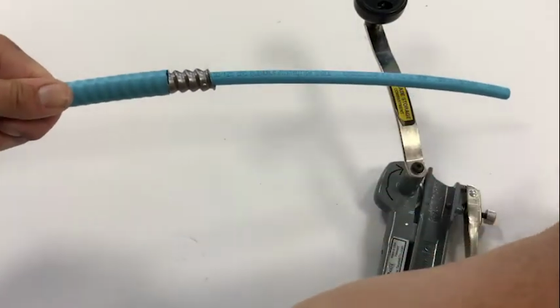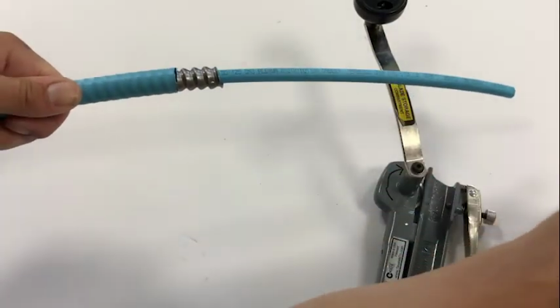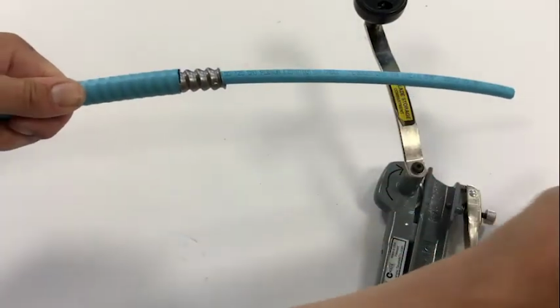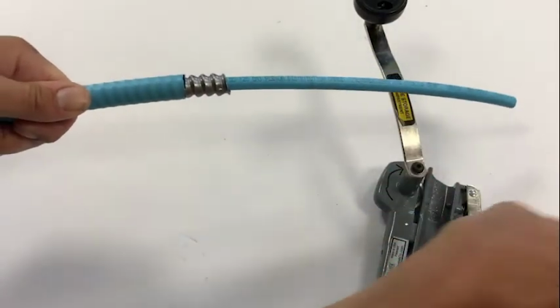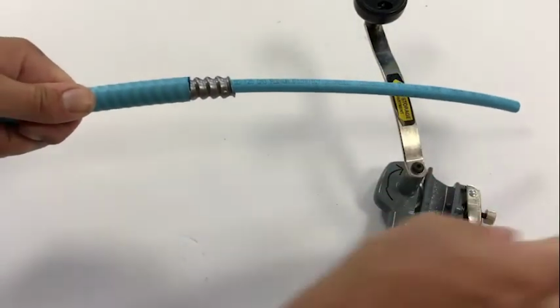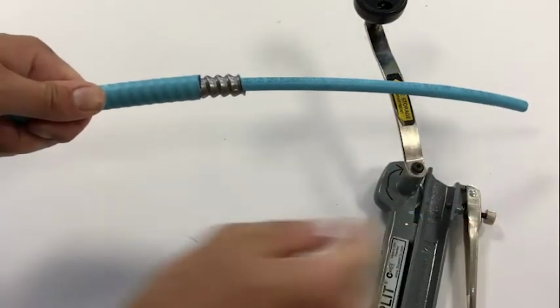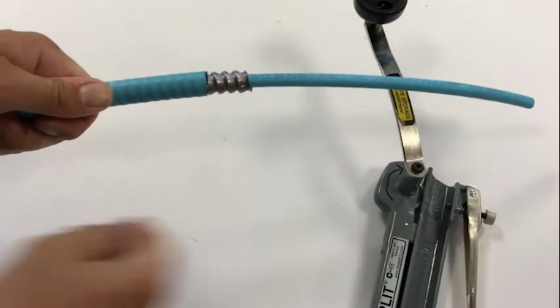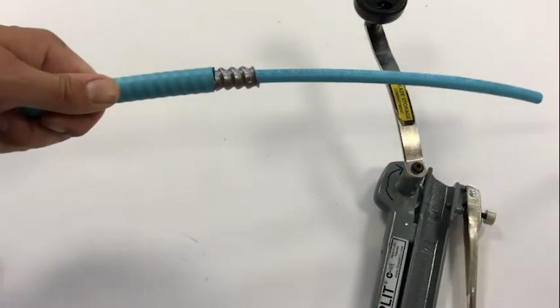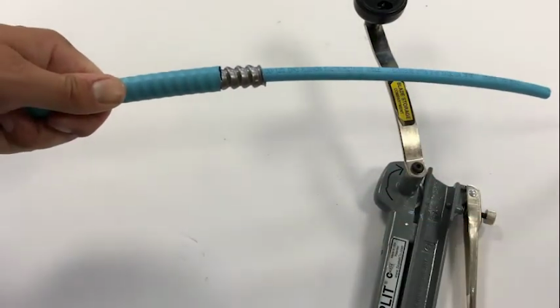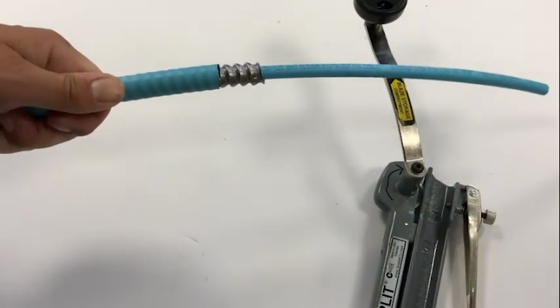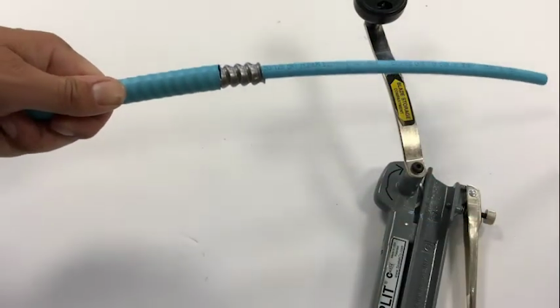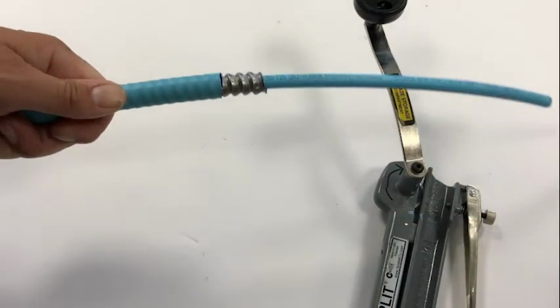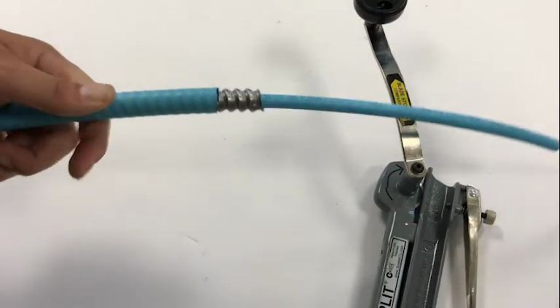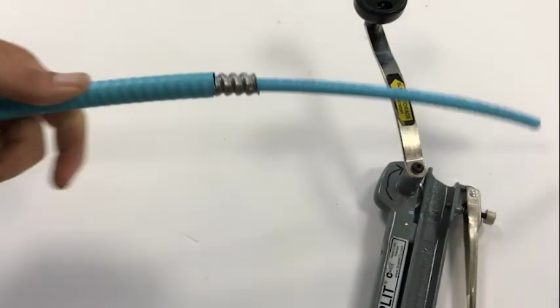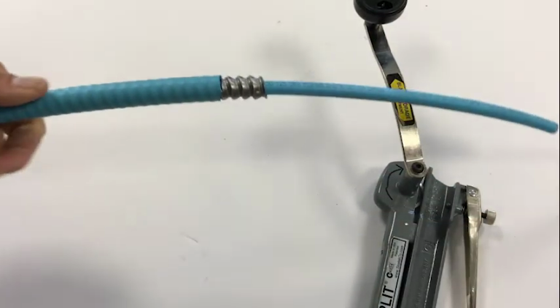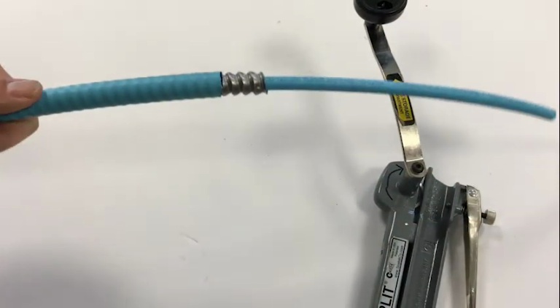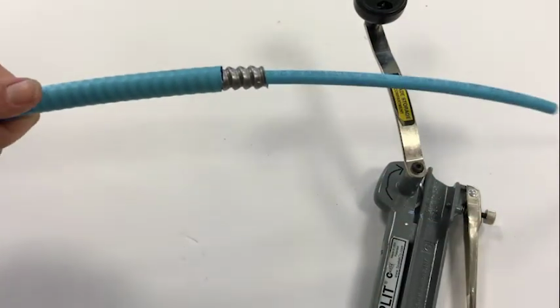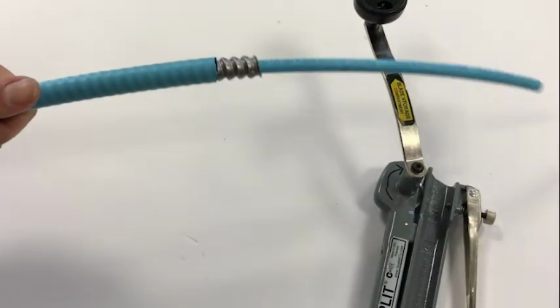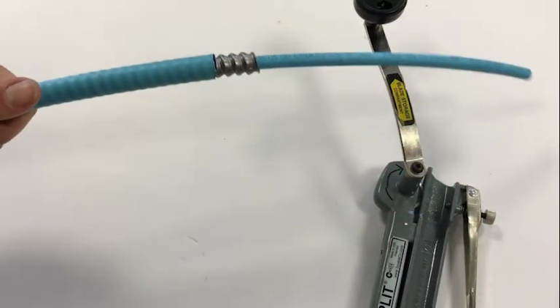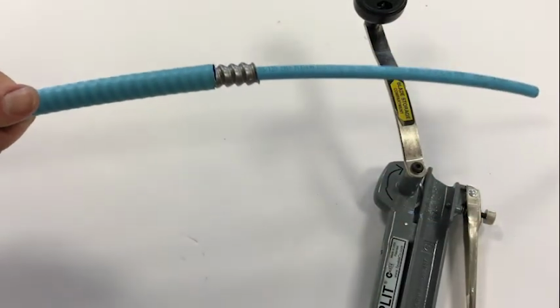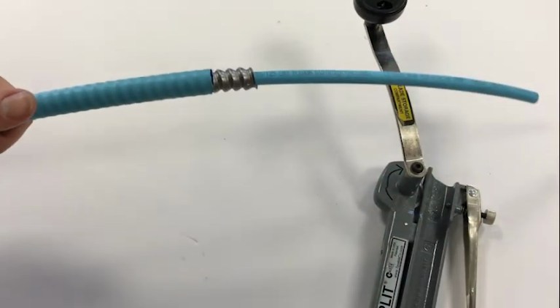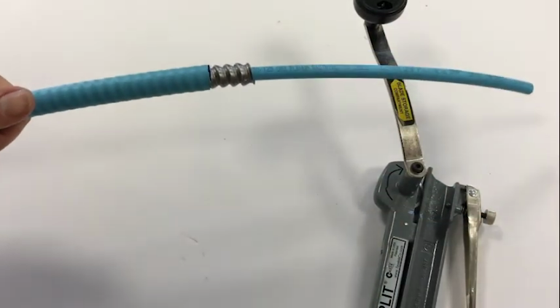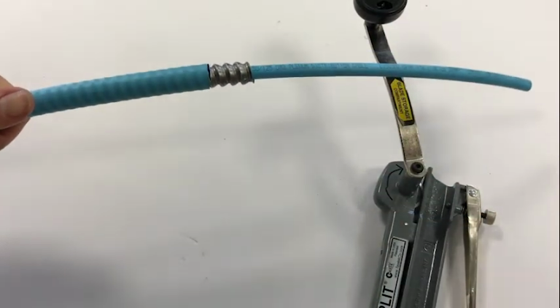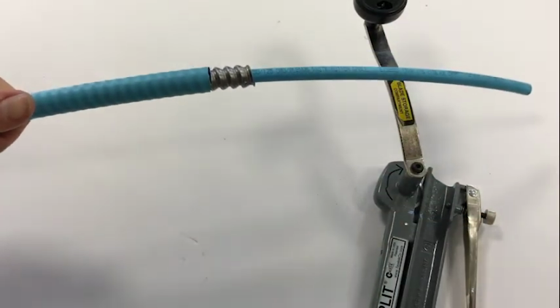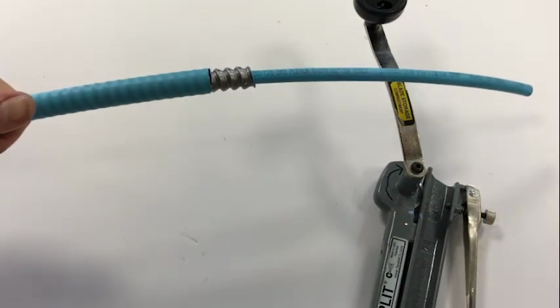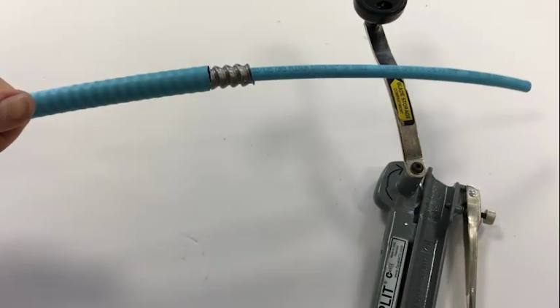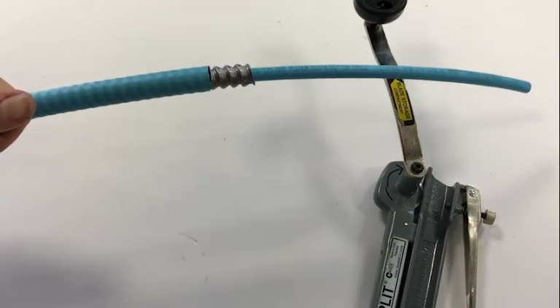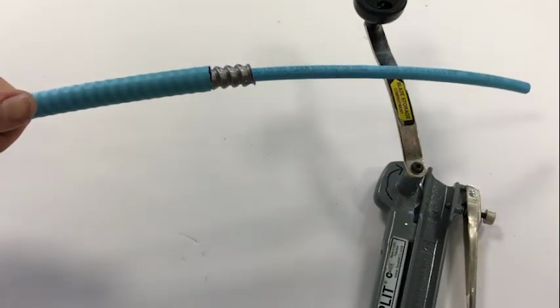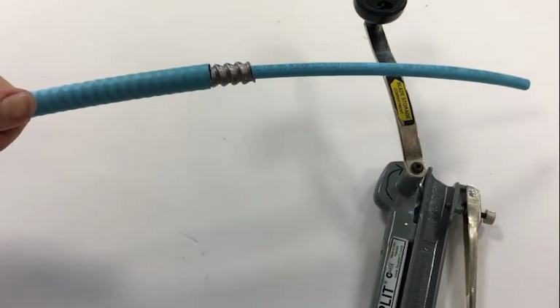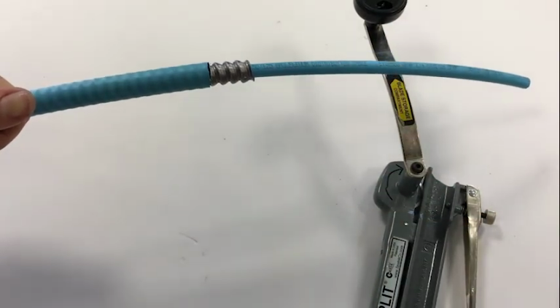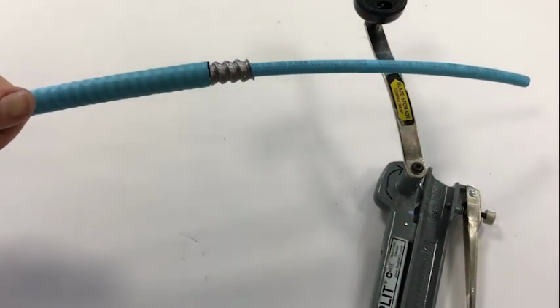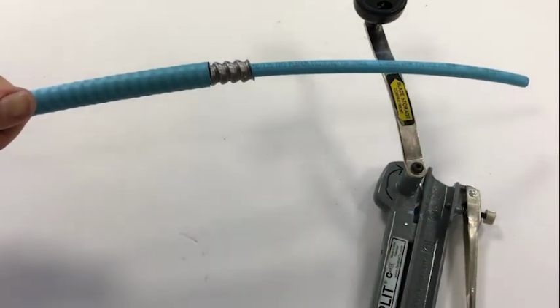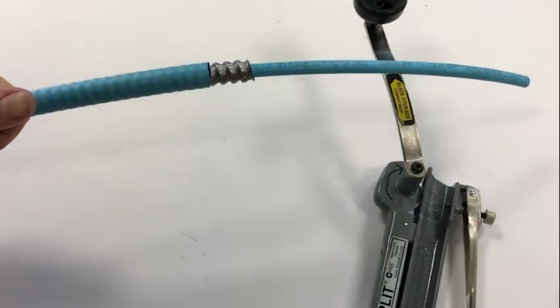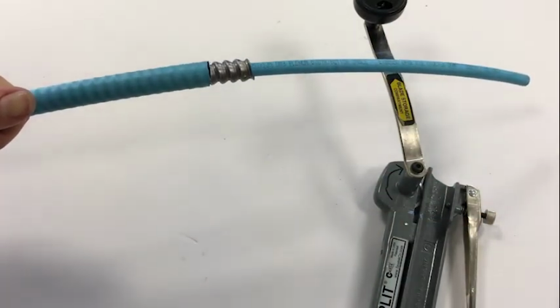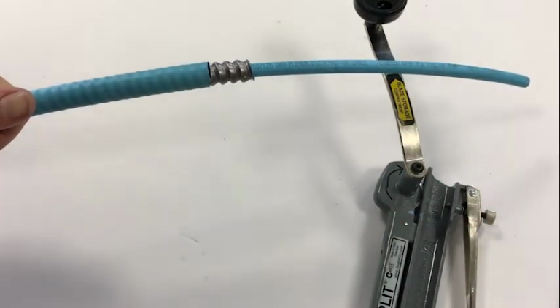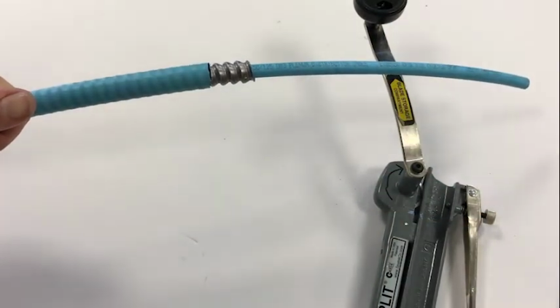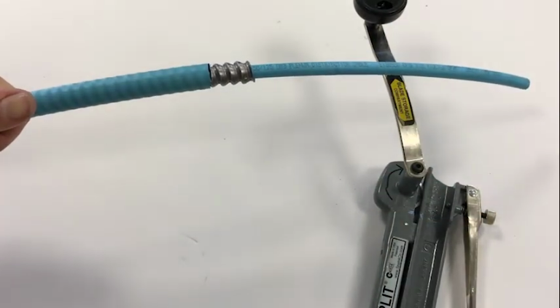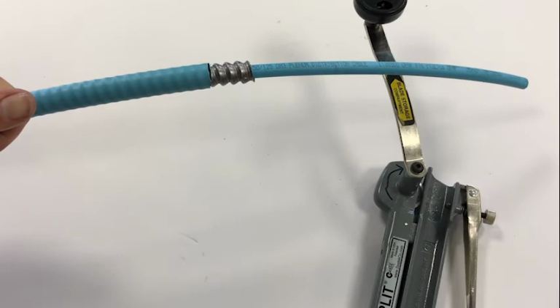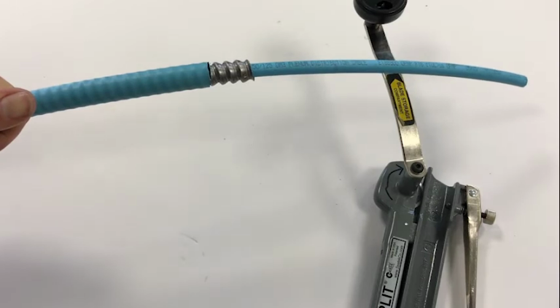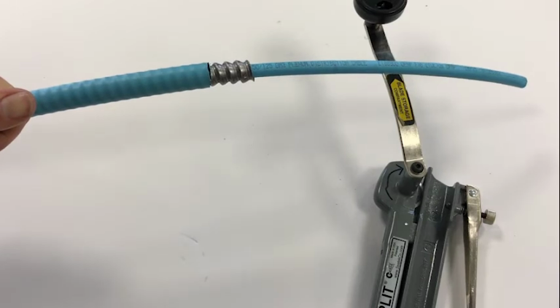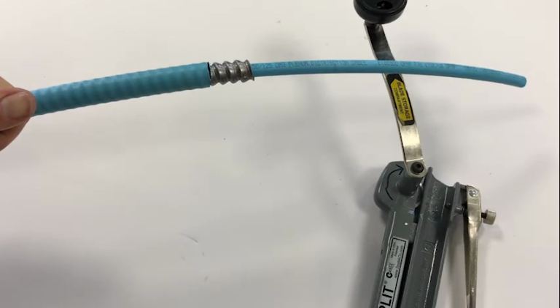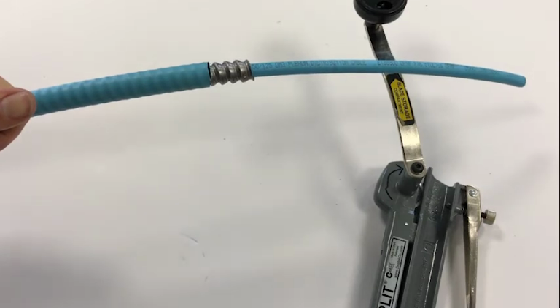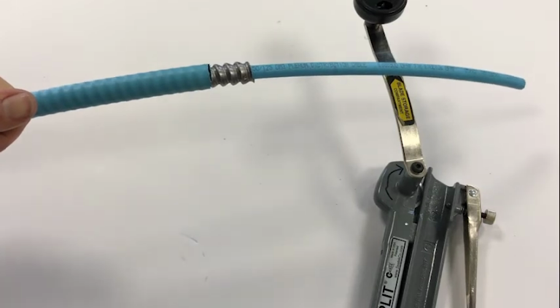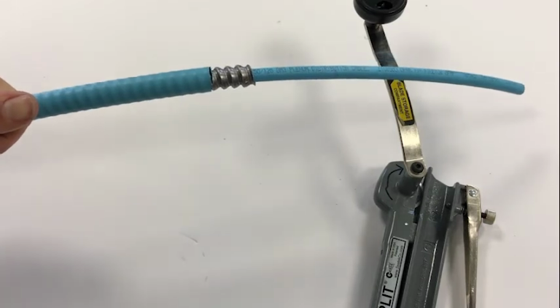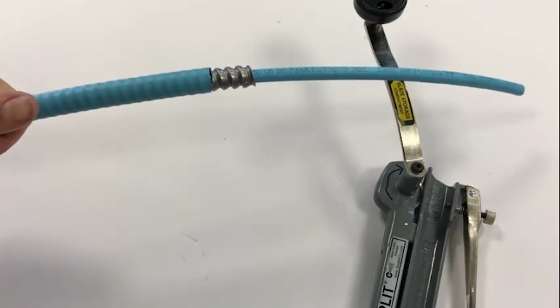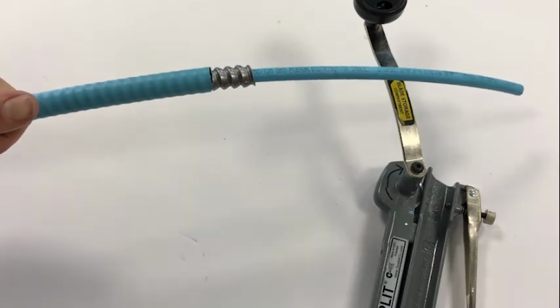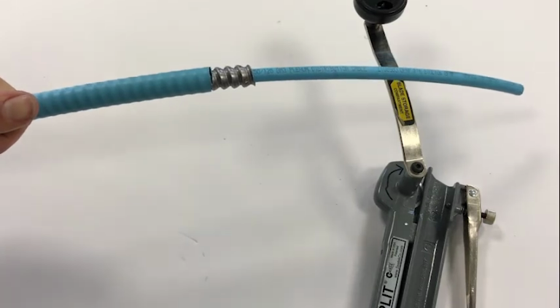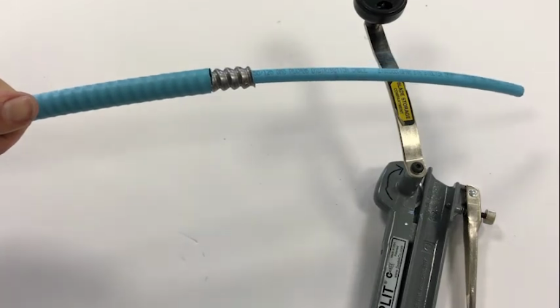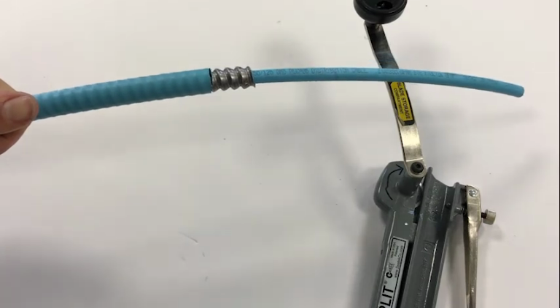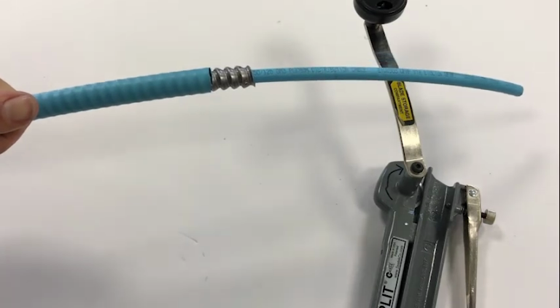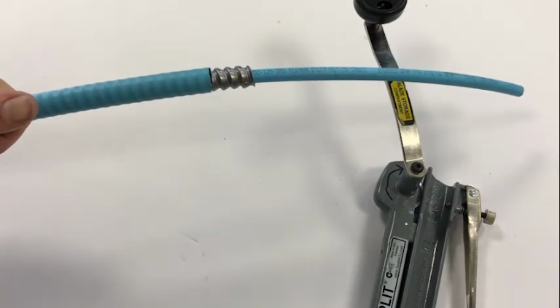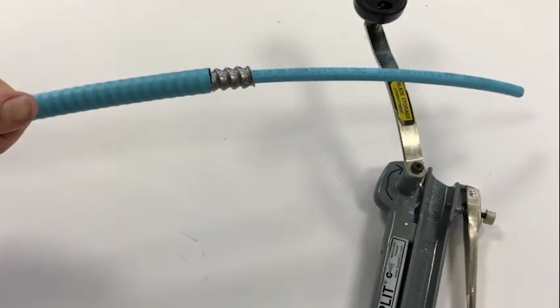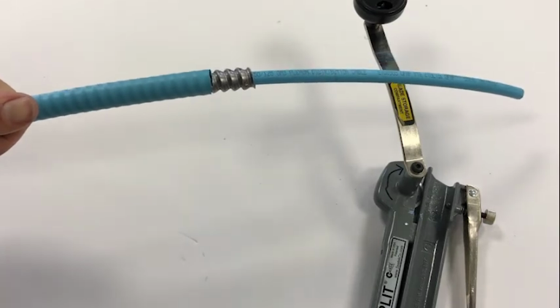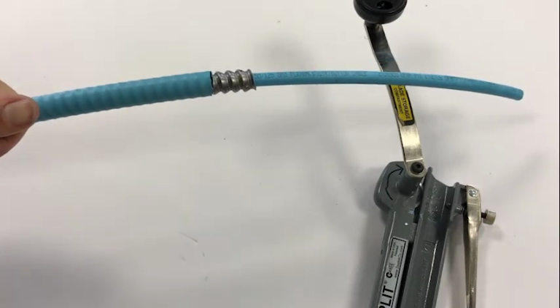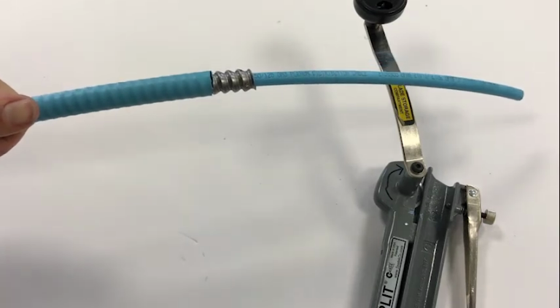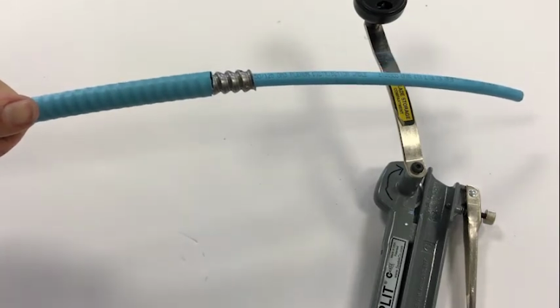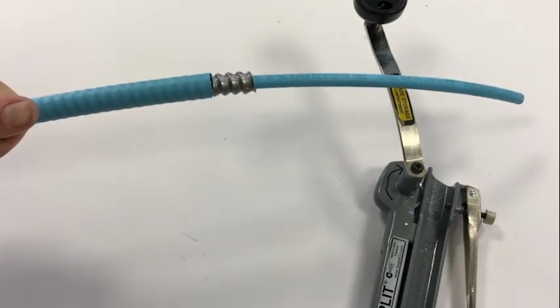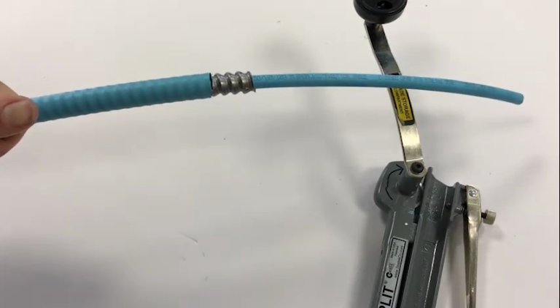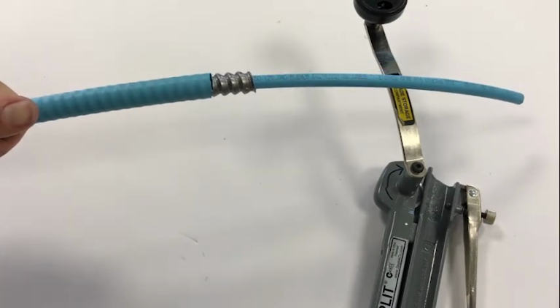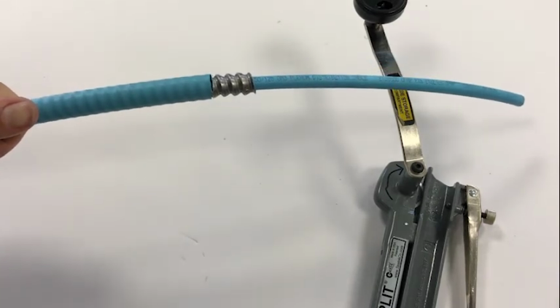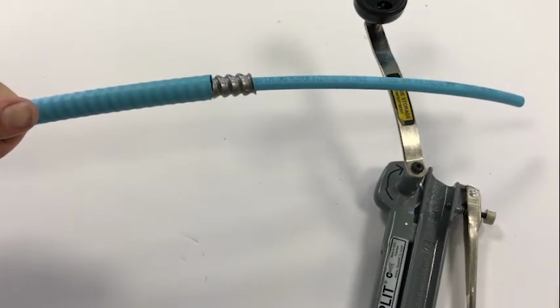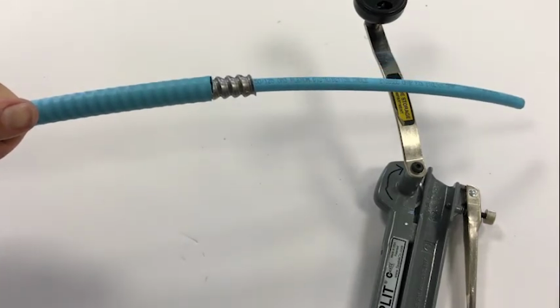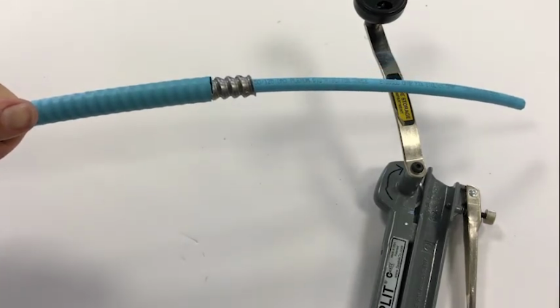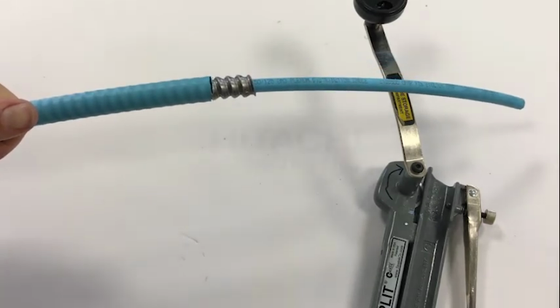And then you have your exposed fiber optic cable that's ready for termination. Thank you very much.